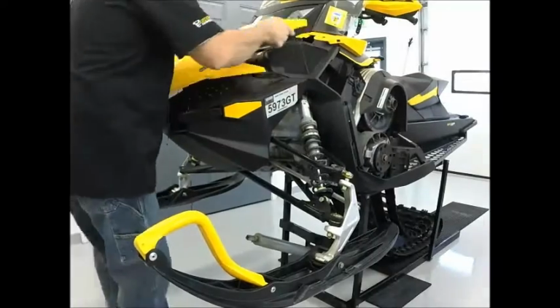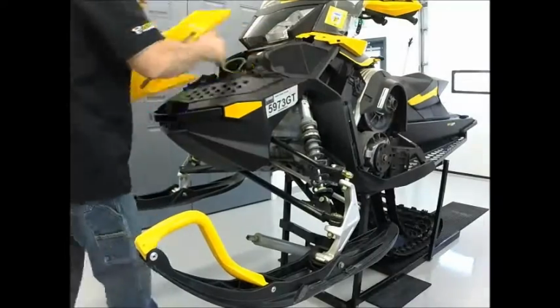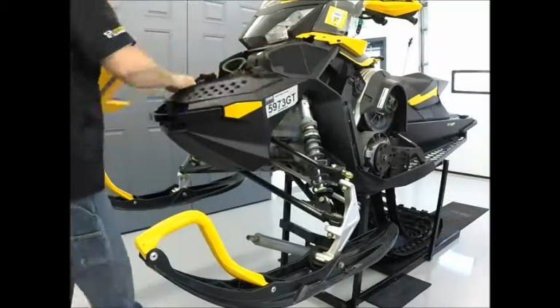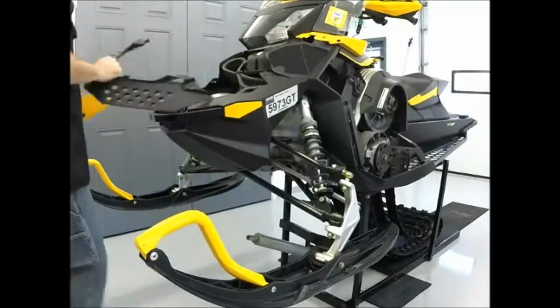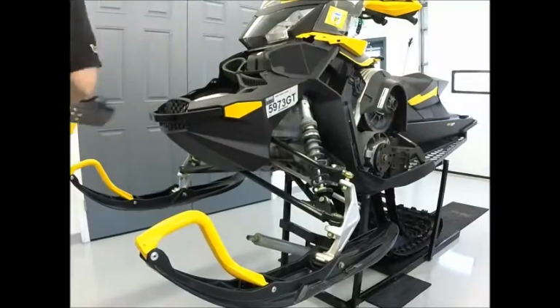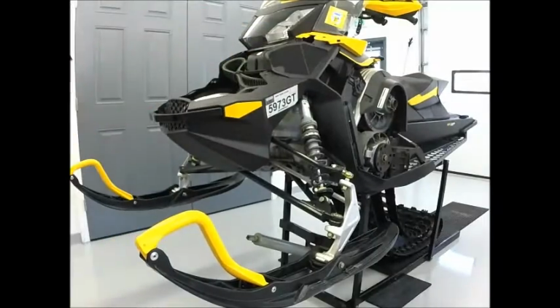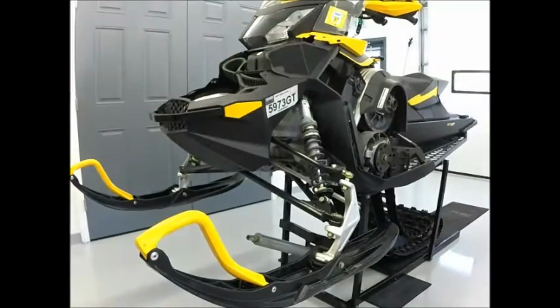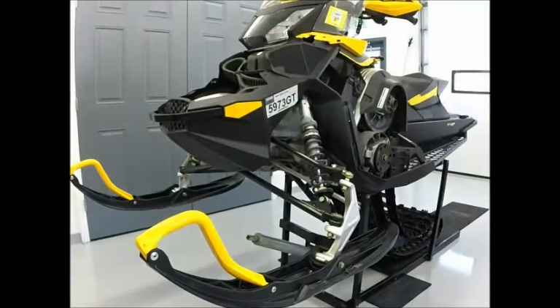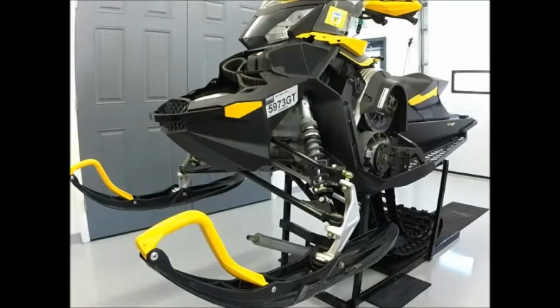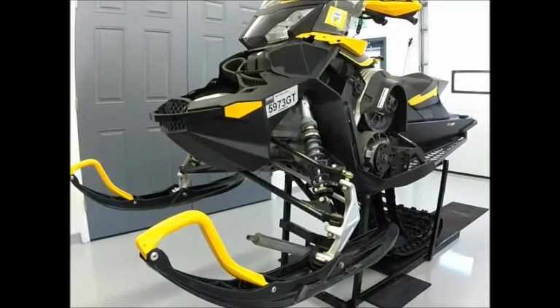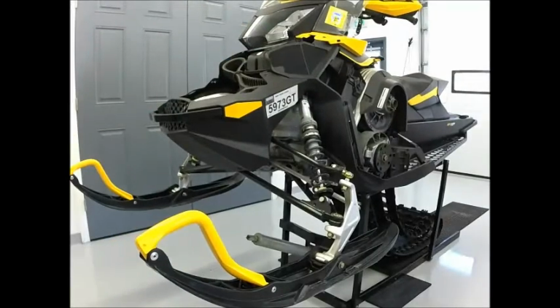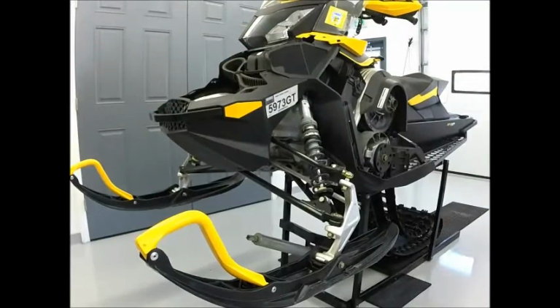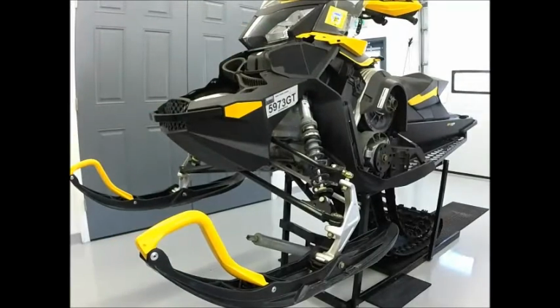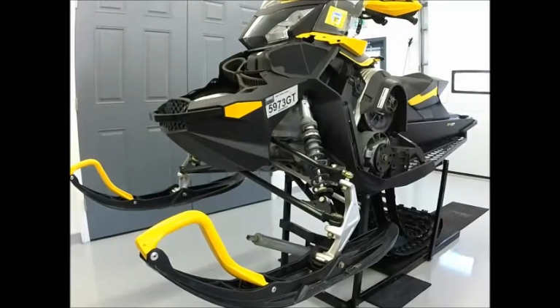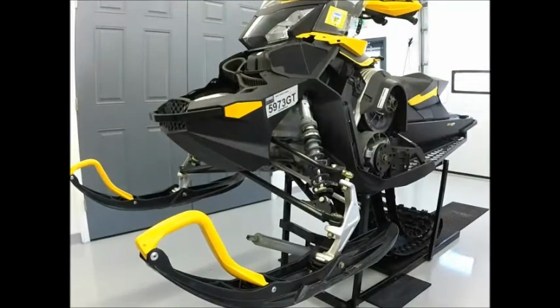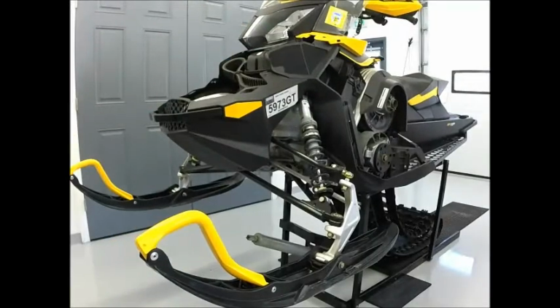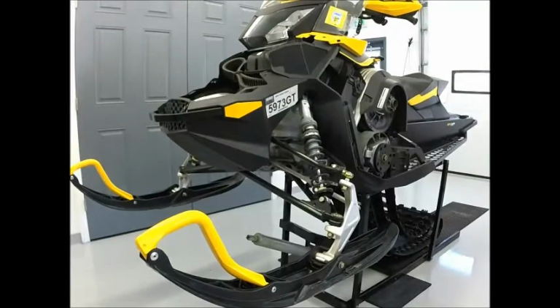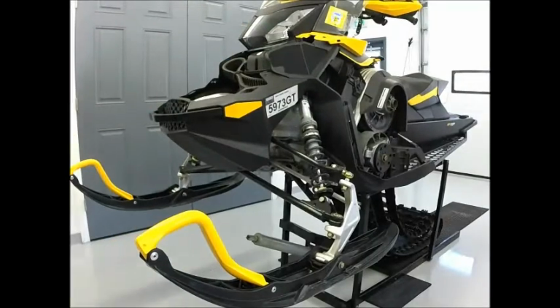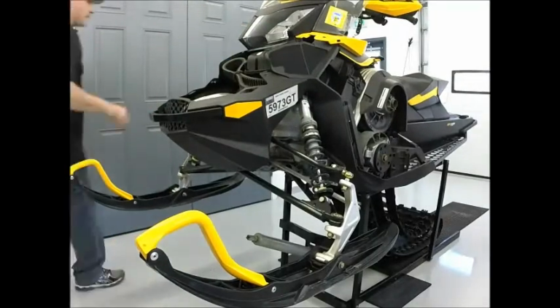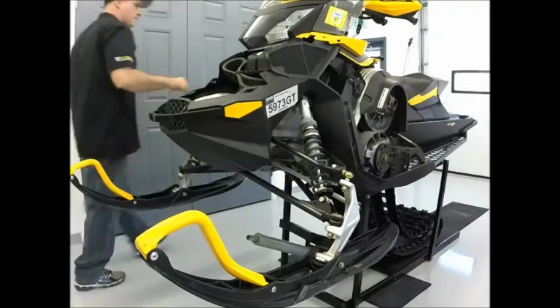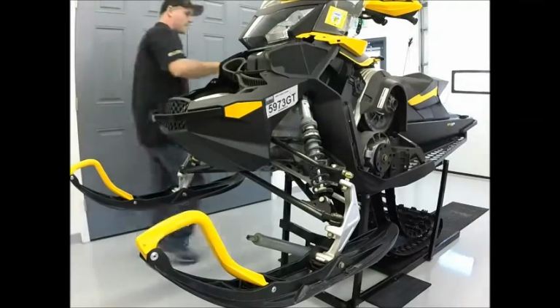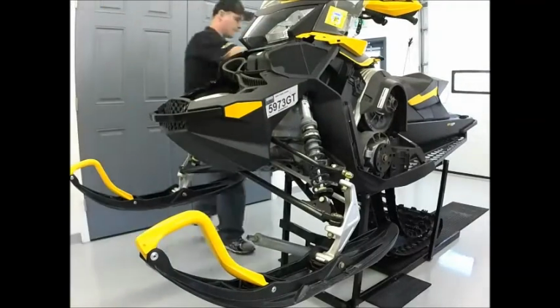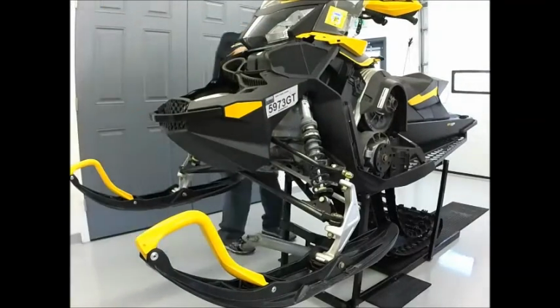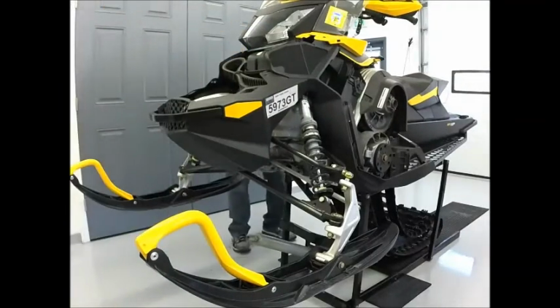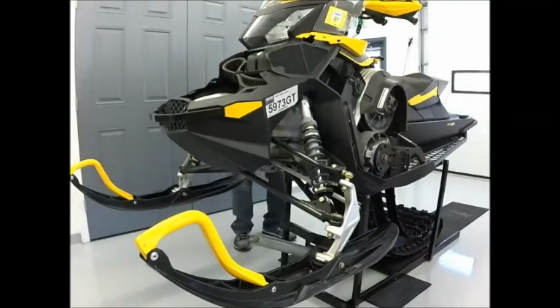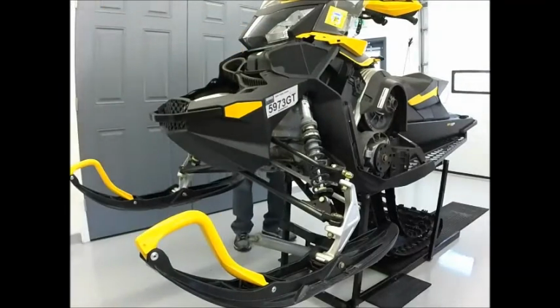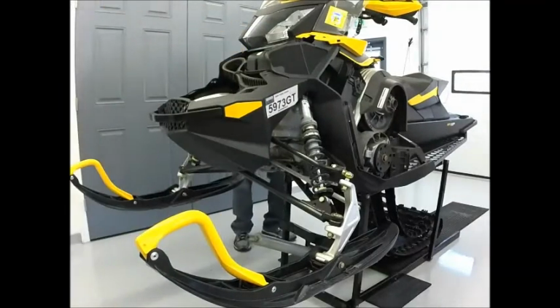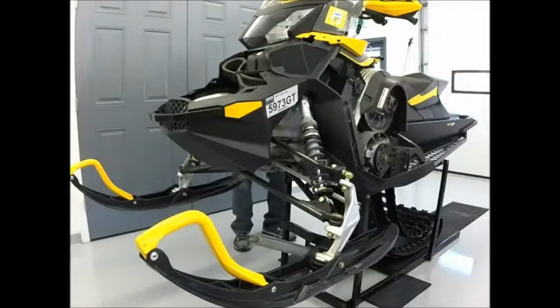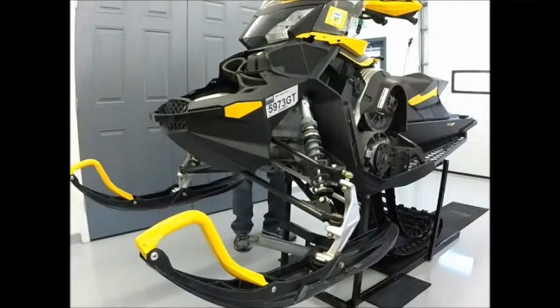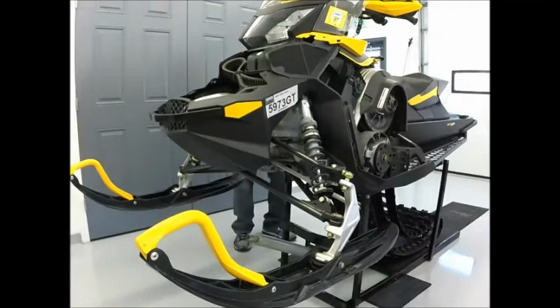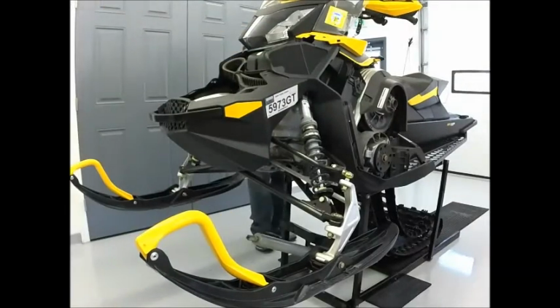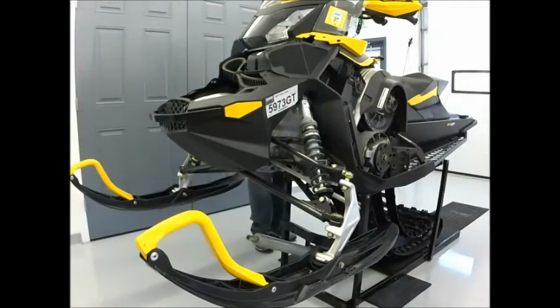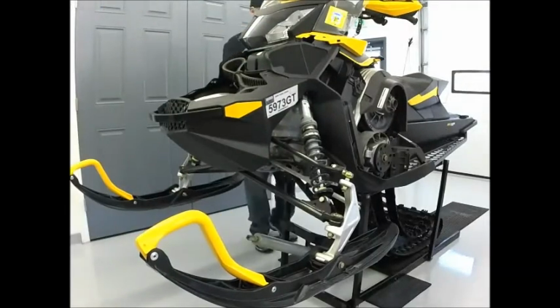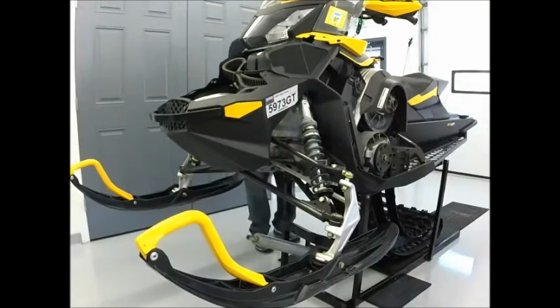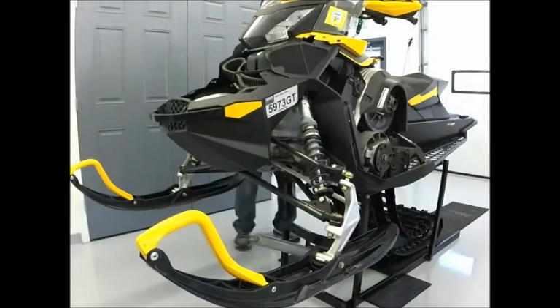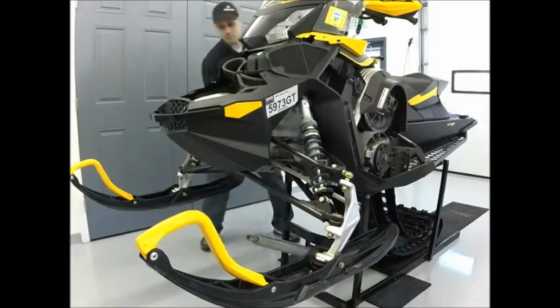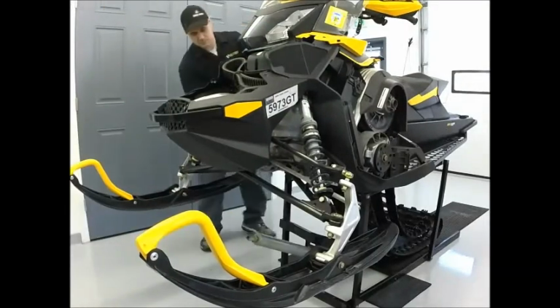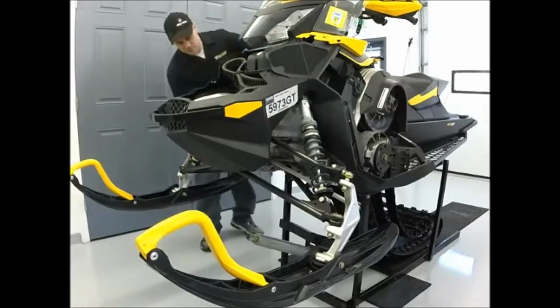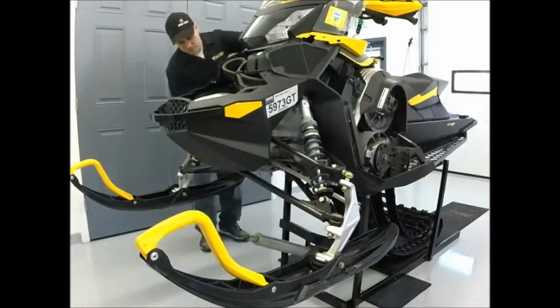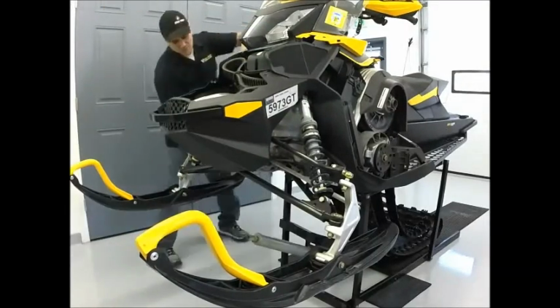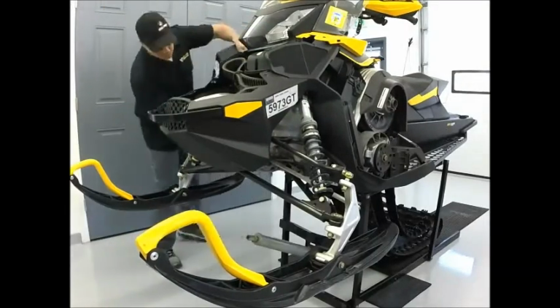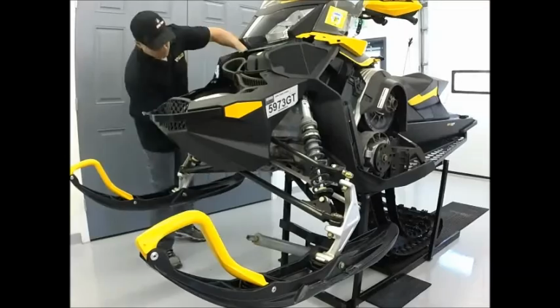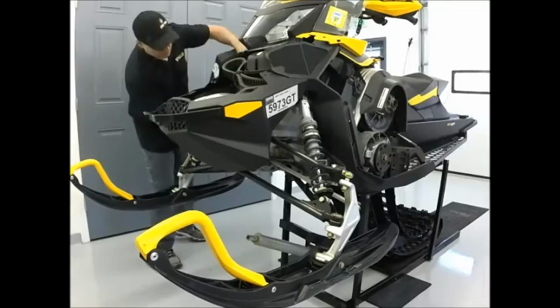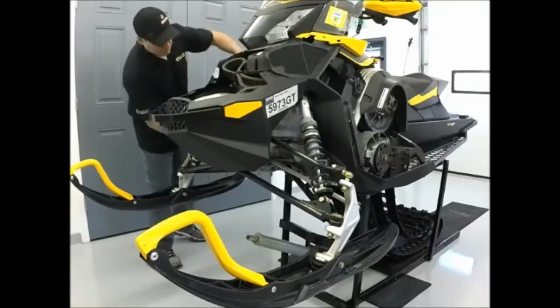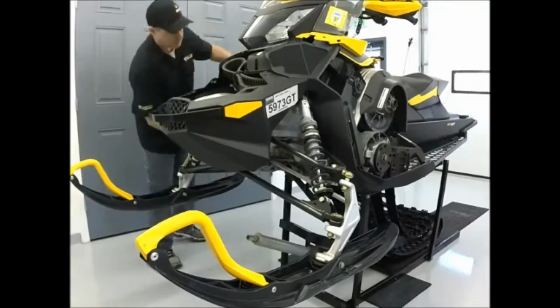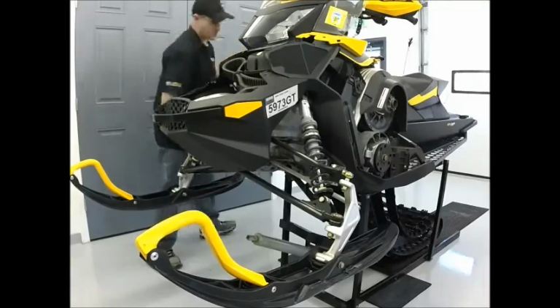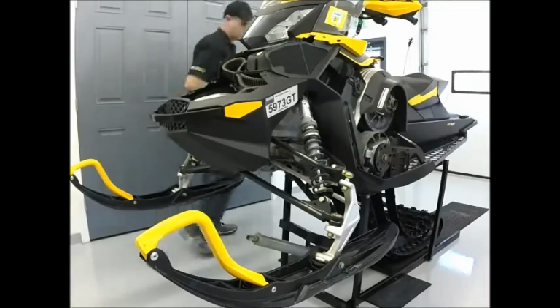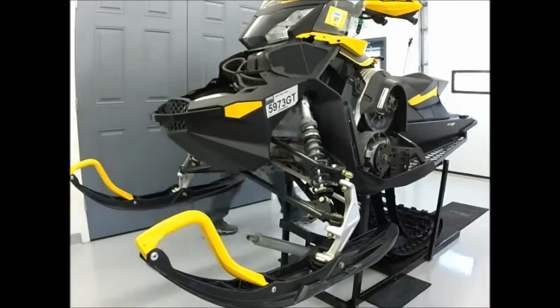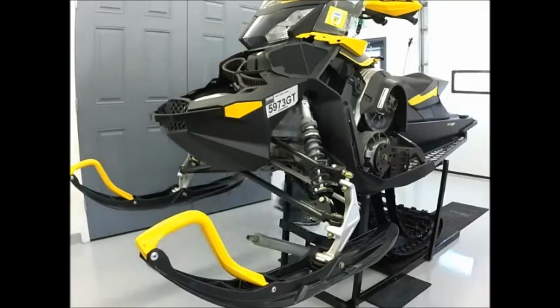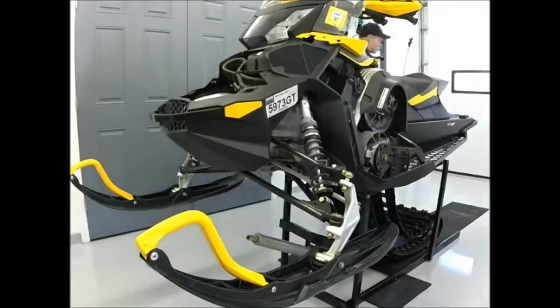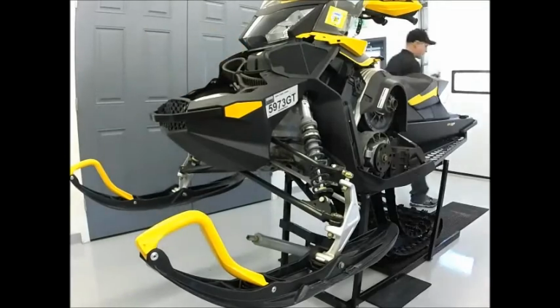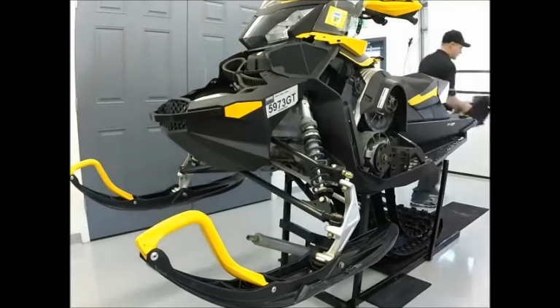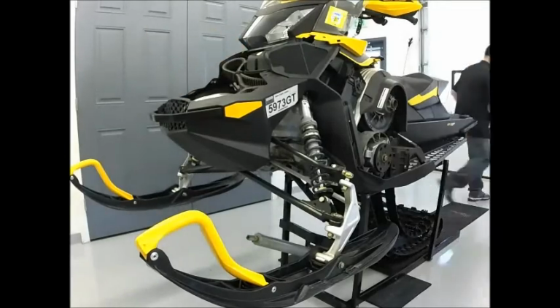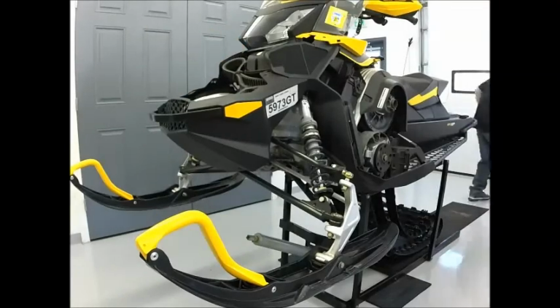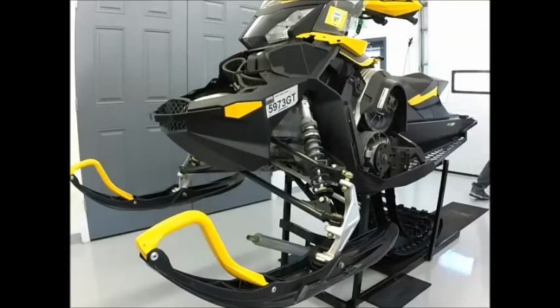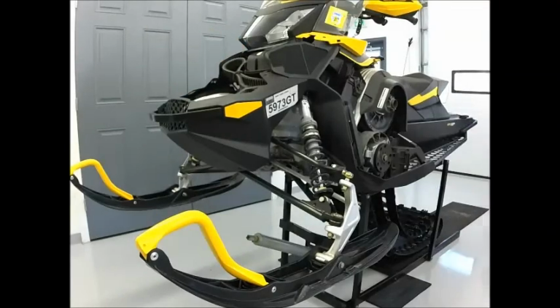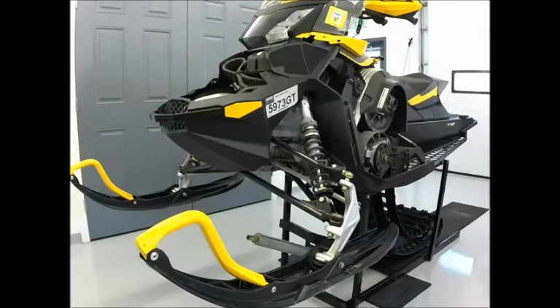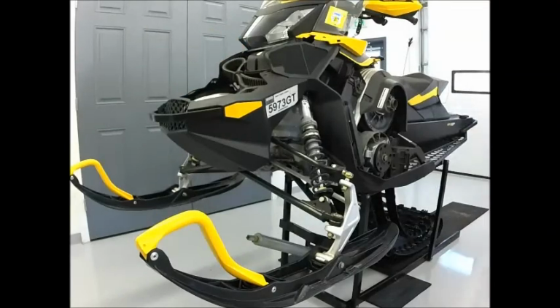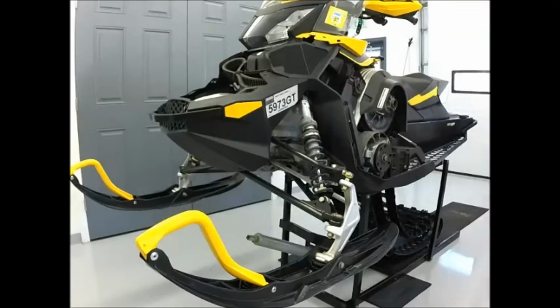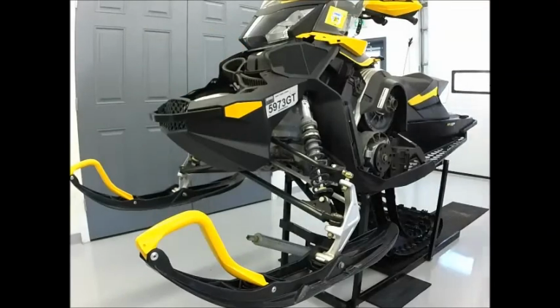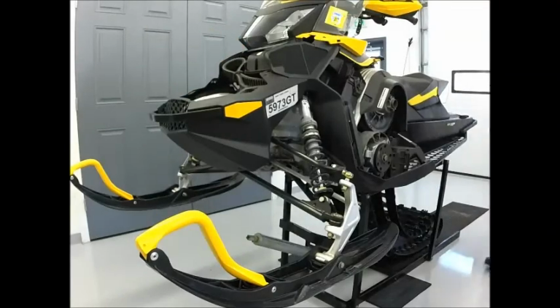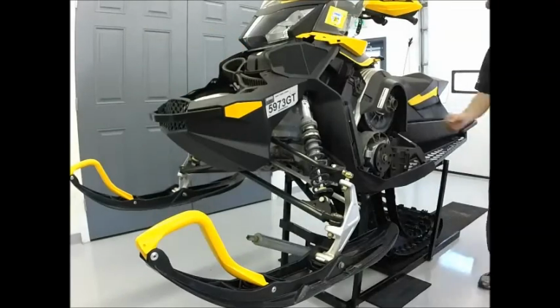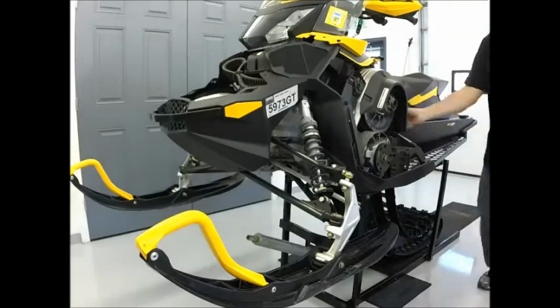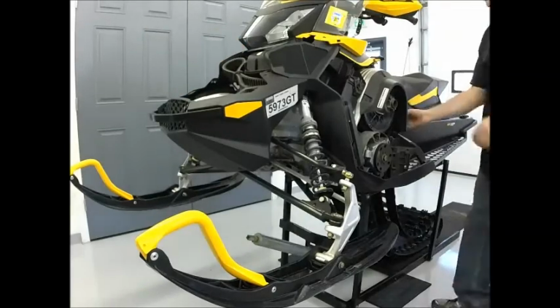We're going to start by removing side panels, front cowl, clutch guard, spare belt, and any other components that restrict access to front end hardware.